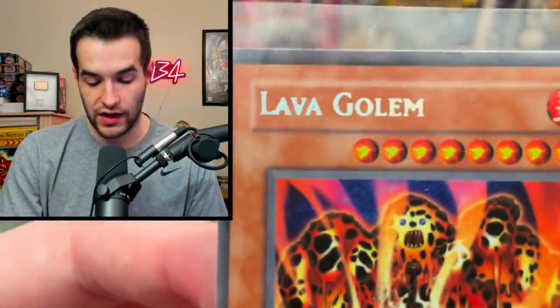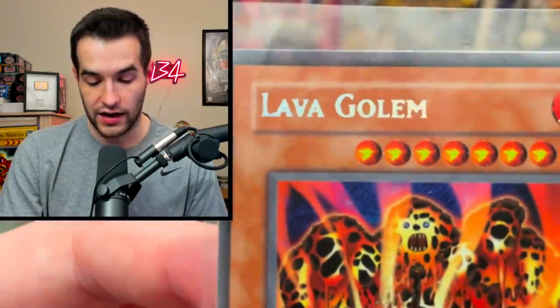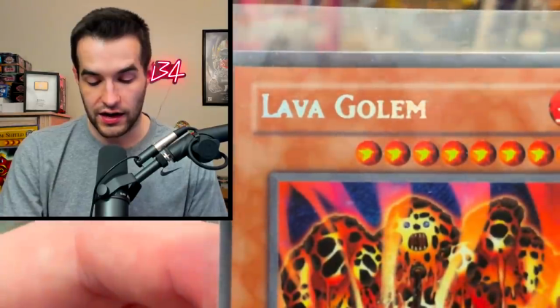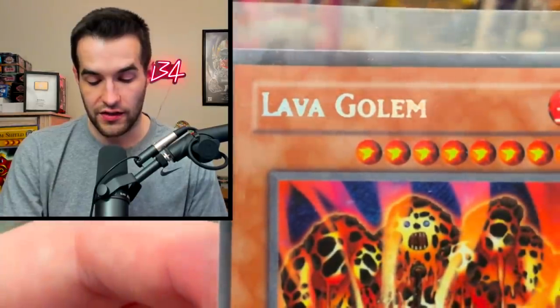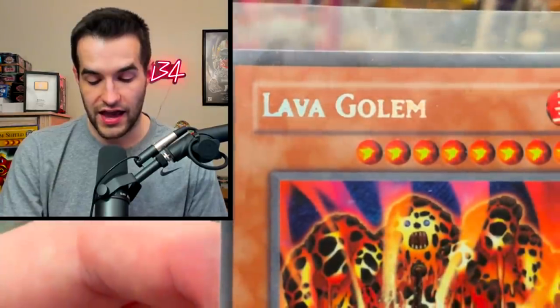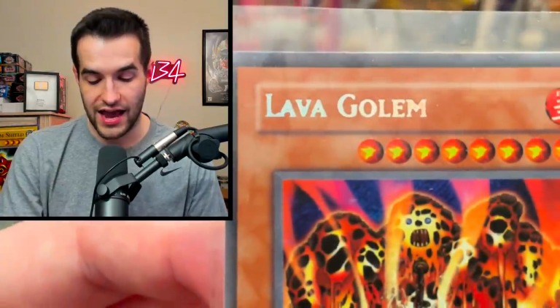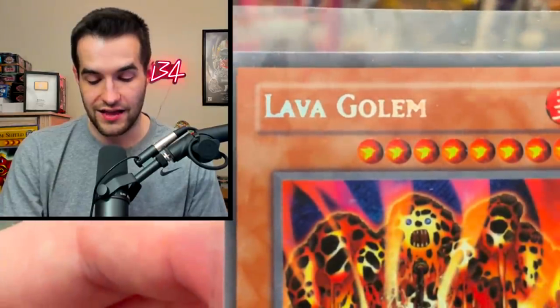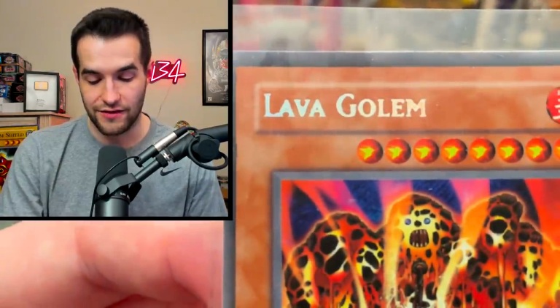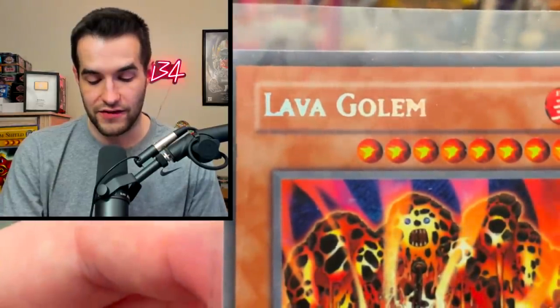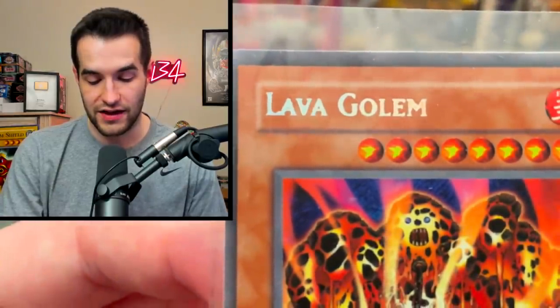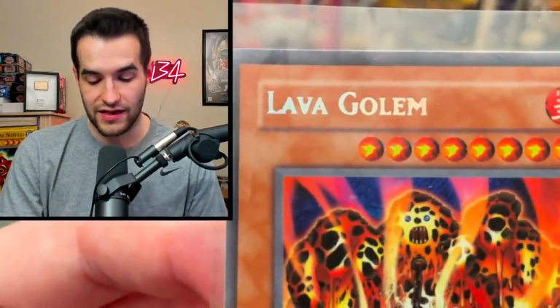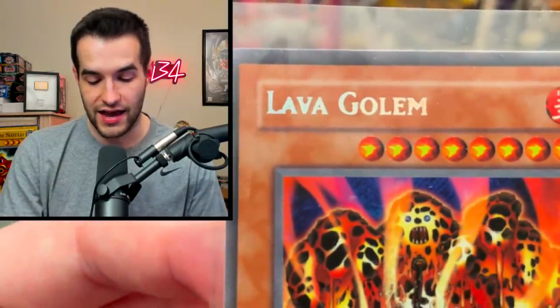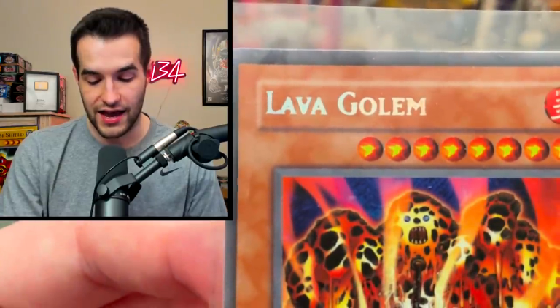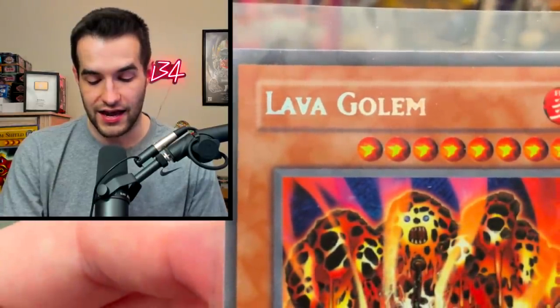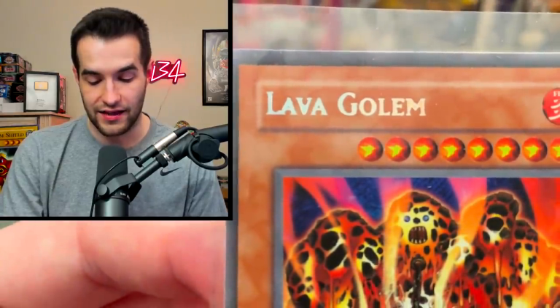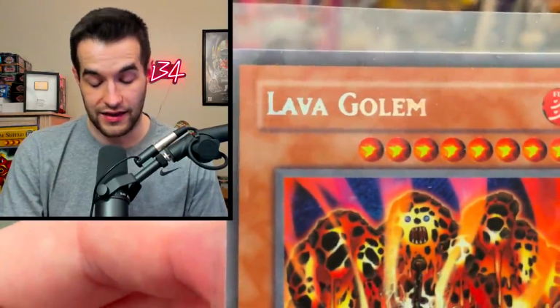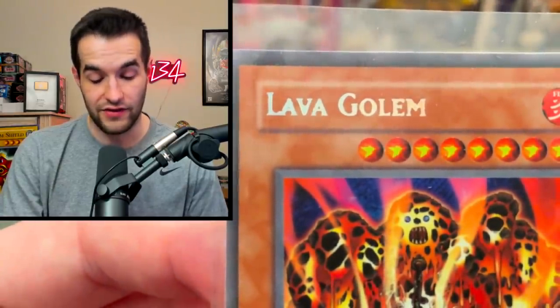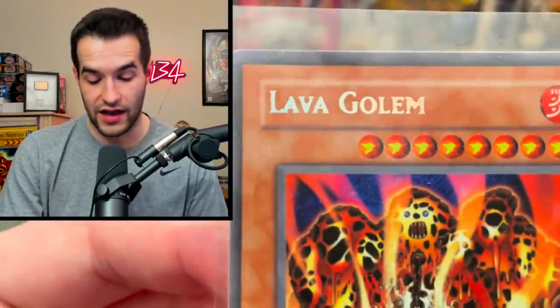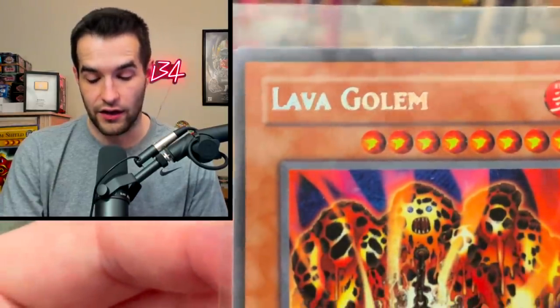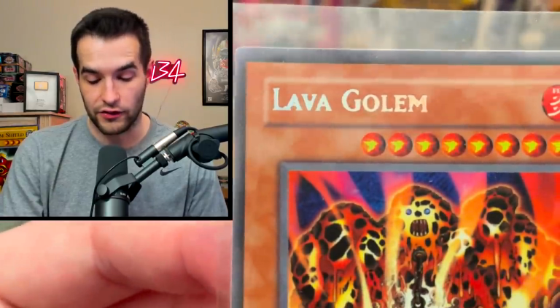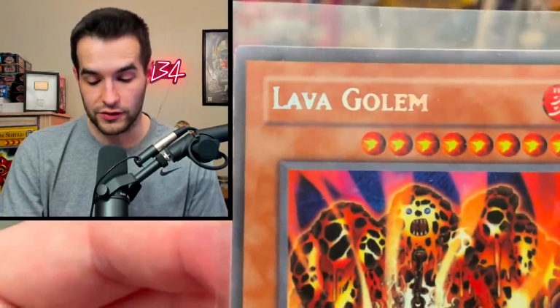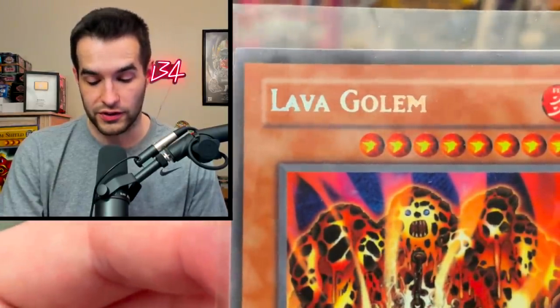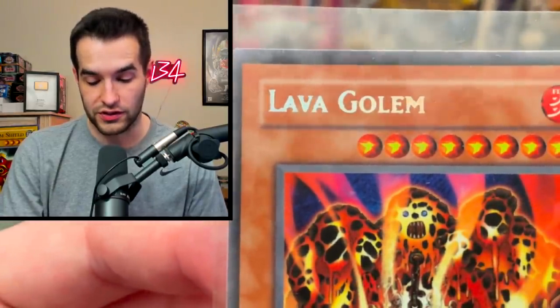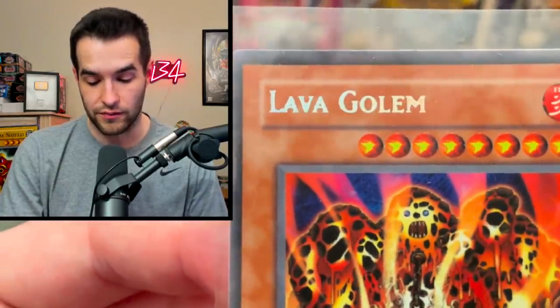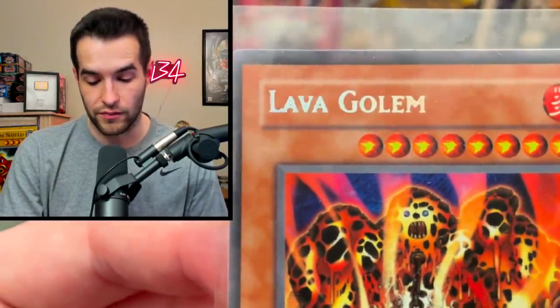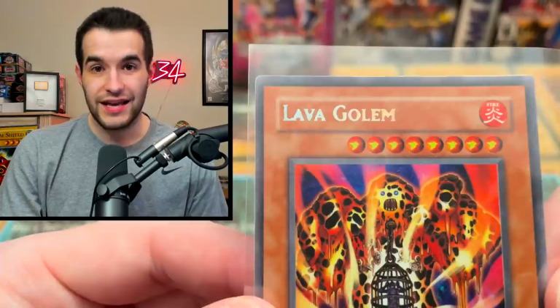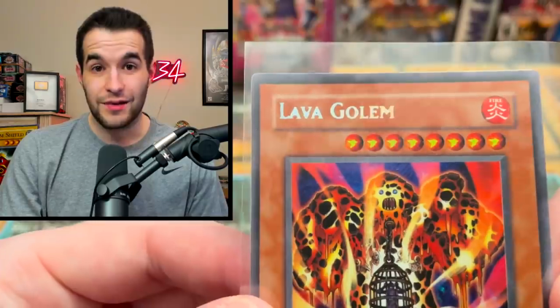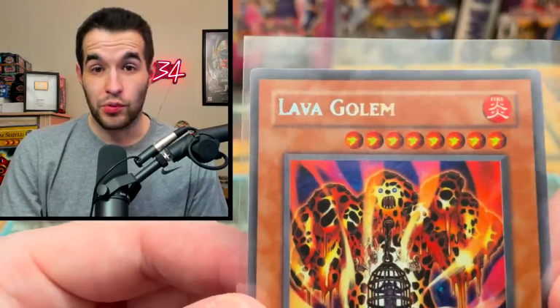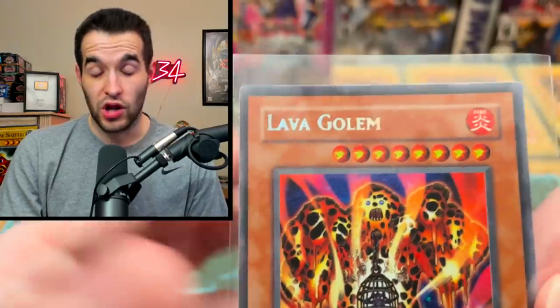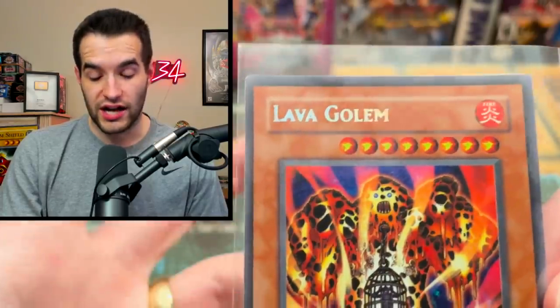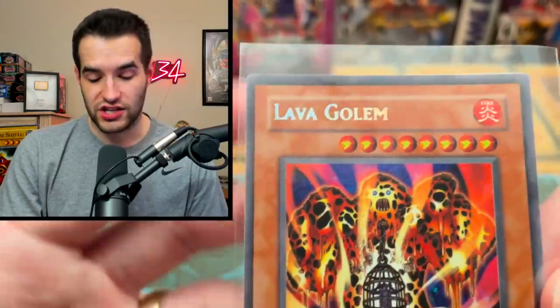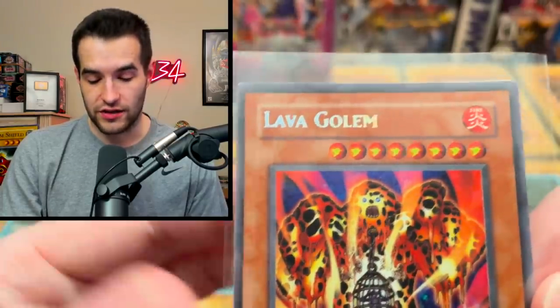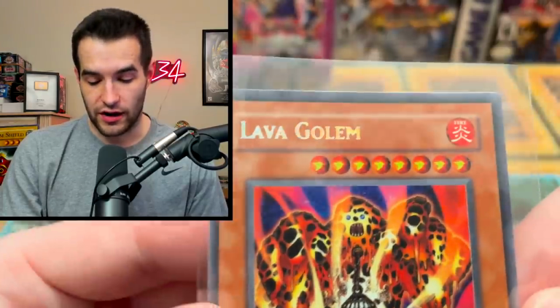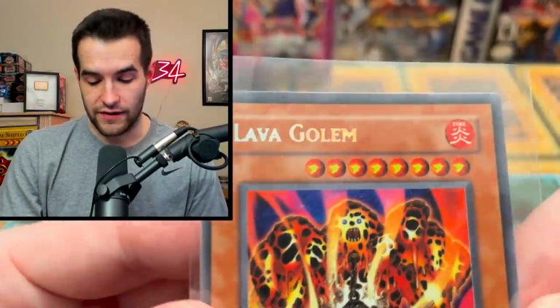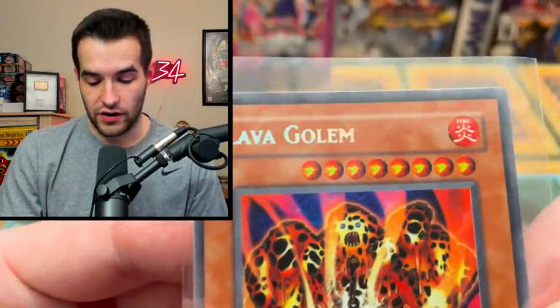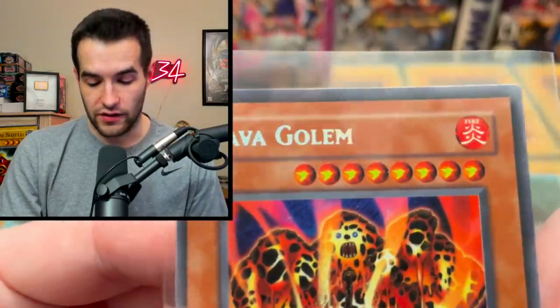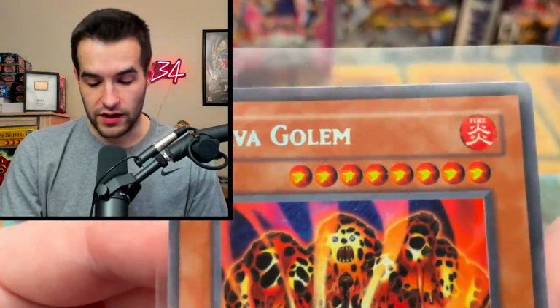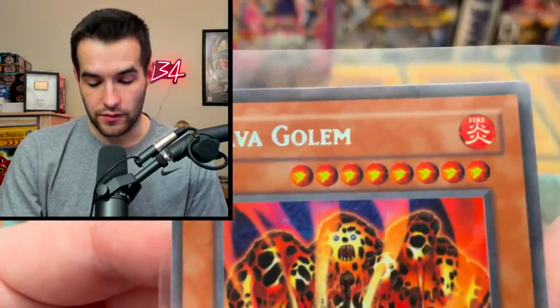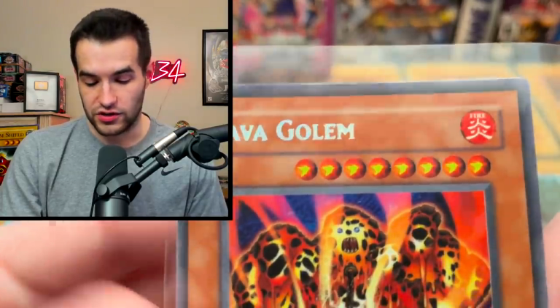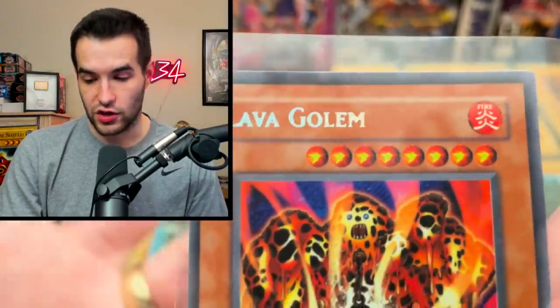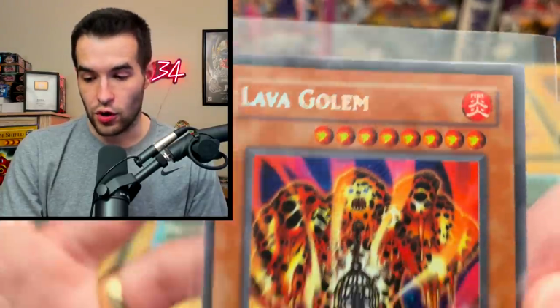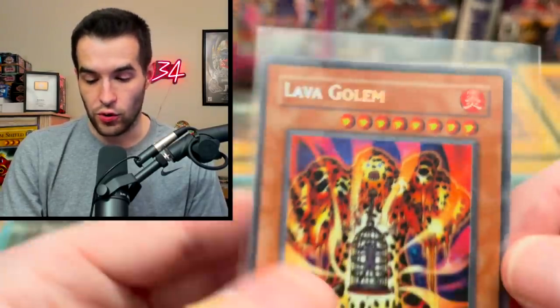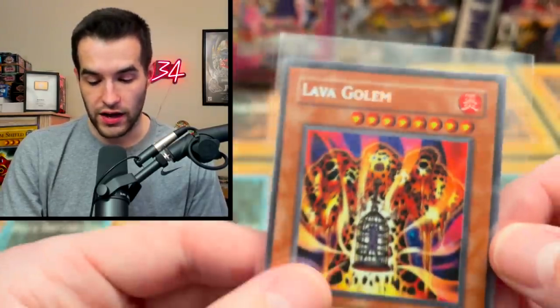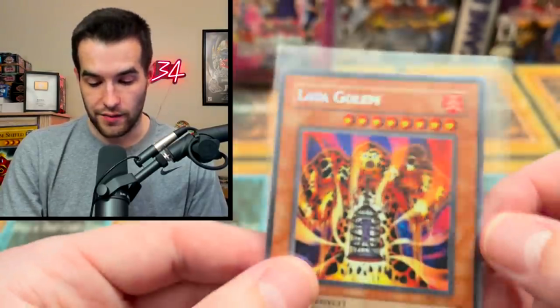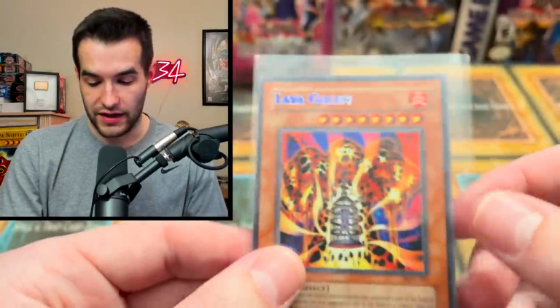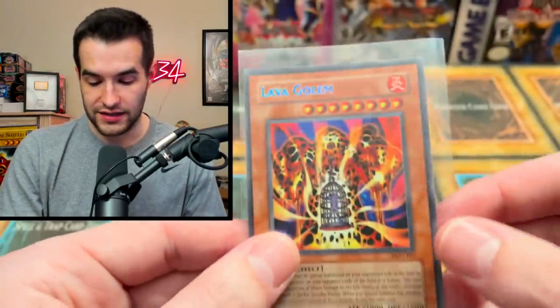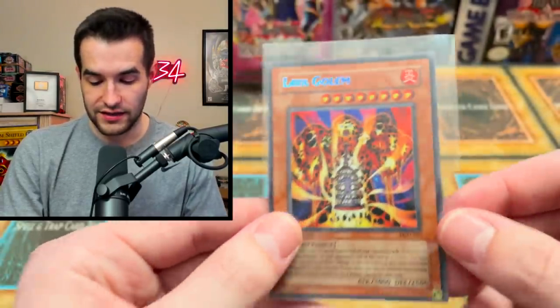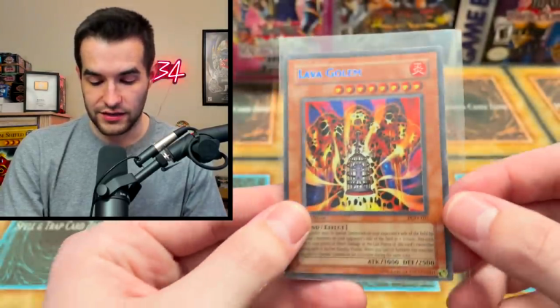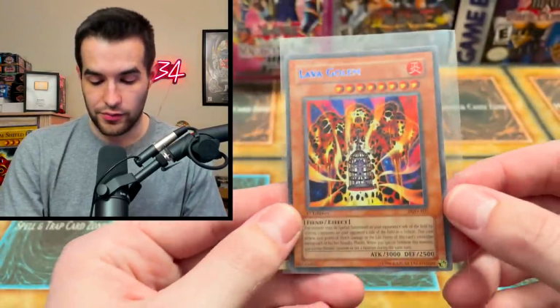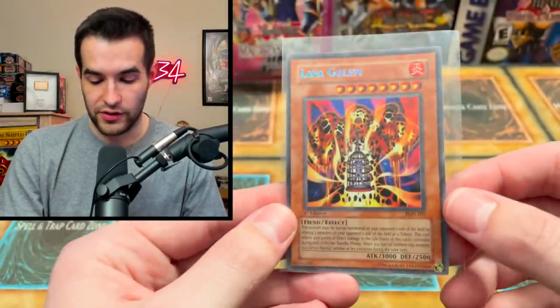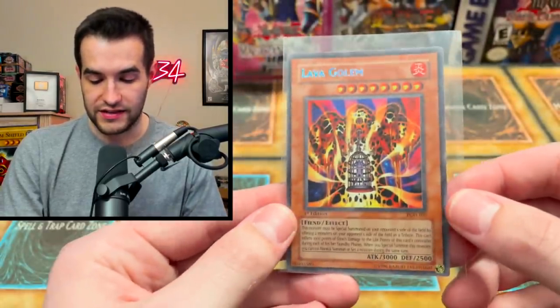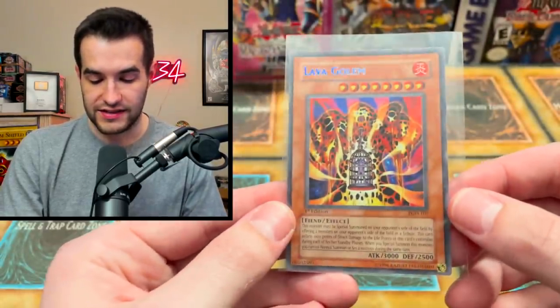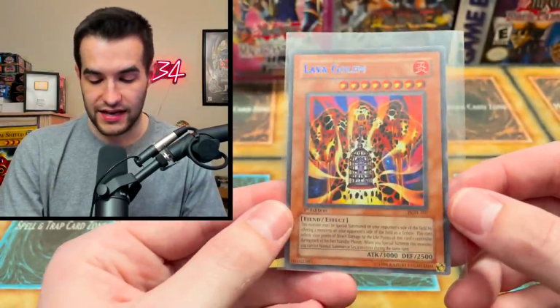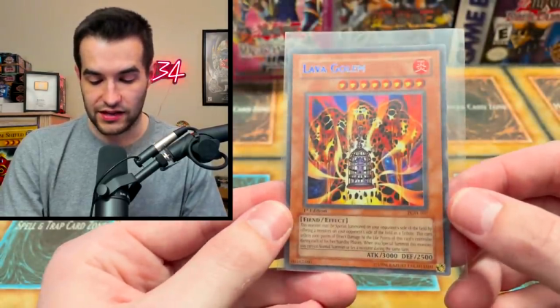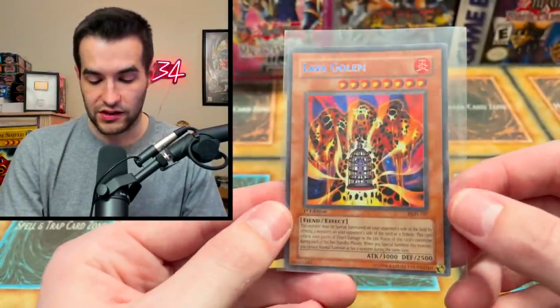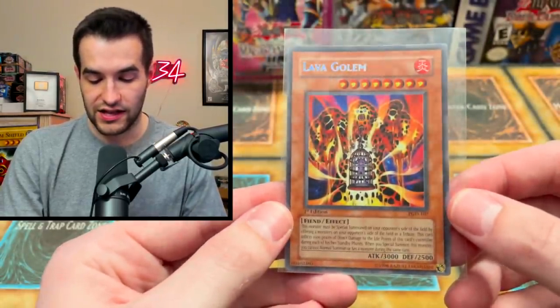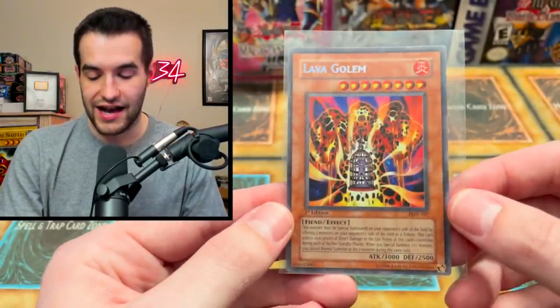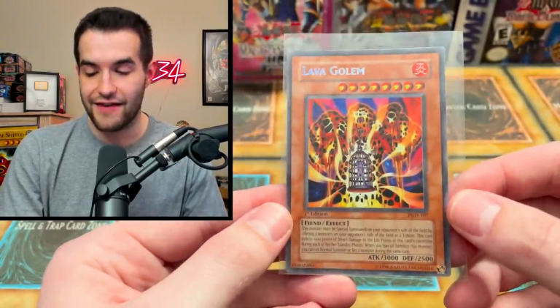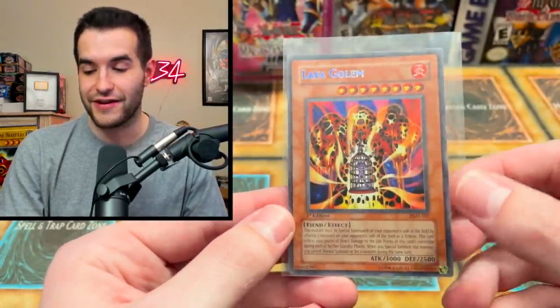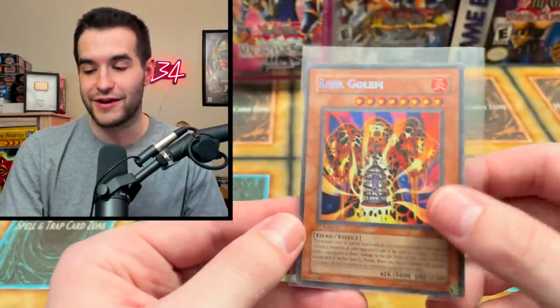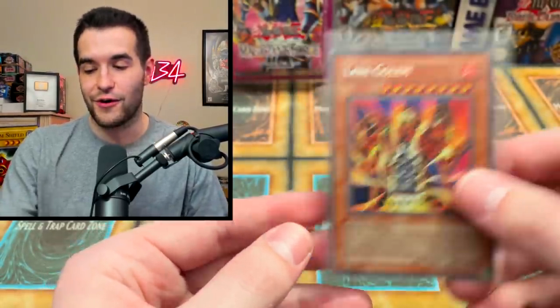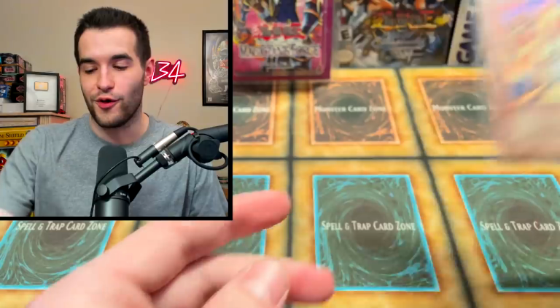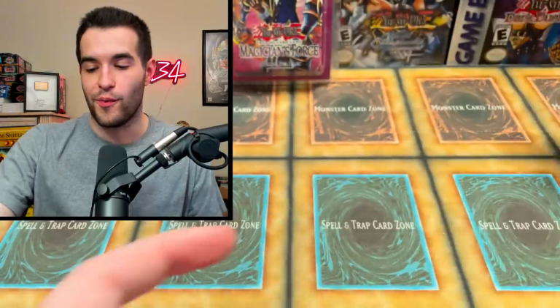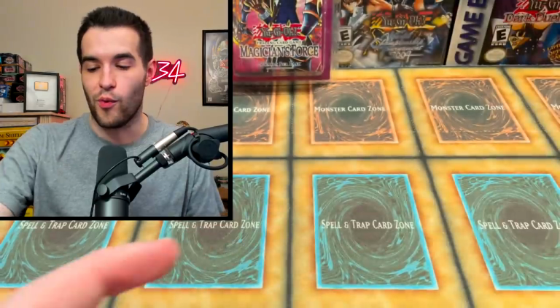Look at that — the A and the V, and the A and even the L, there's a bunch of ink blotching there. Even on the M, just the whole name. That's actually pretty sick — Lava Golem. What an opening today, guys — this has been awesome.